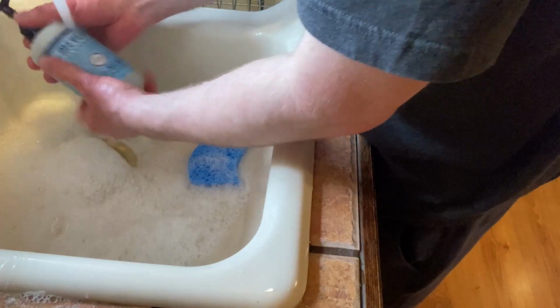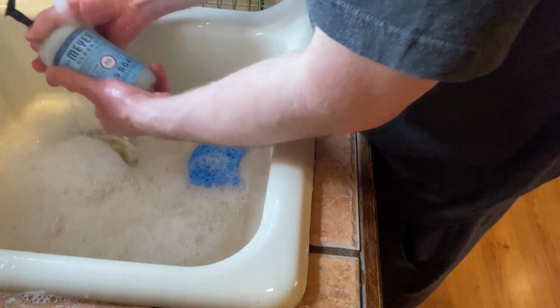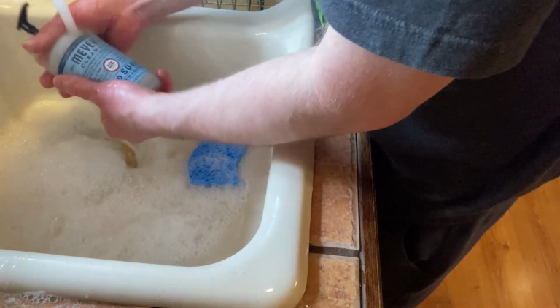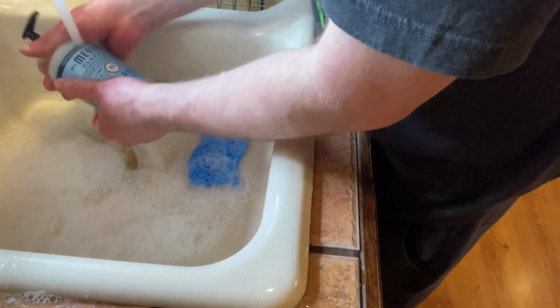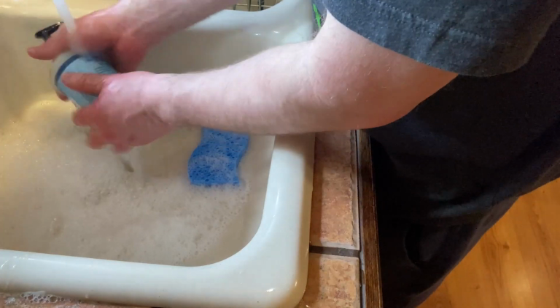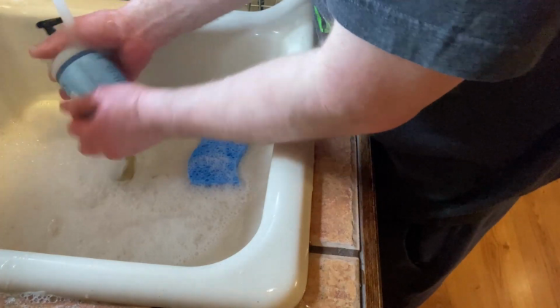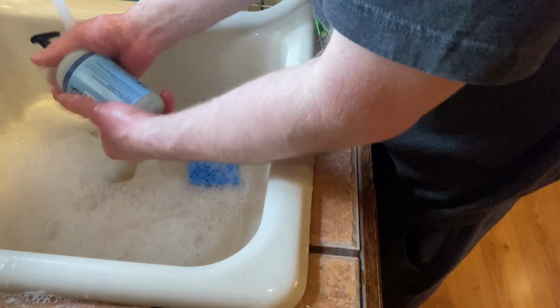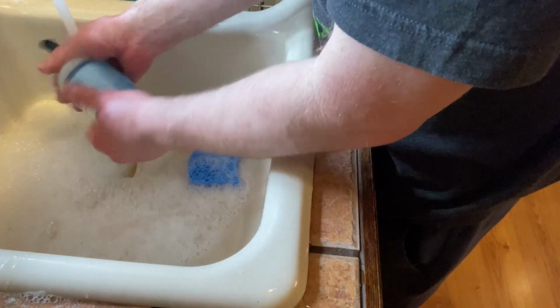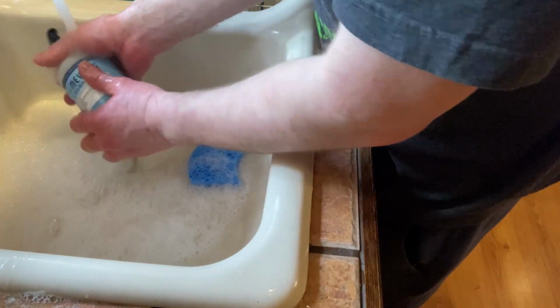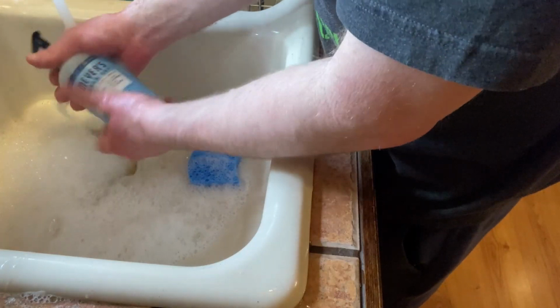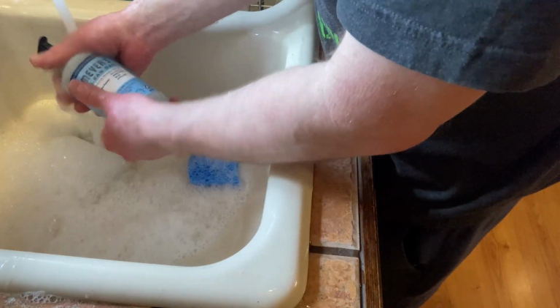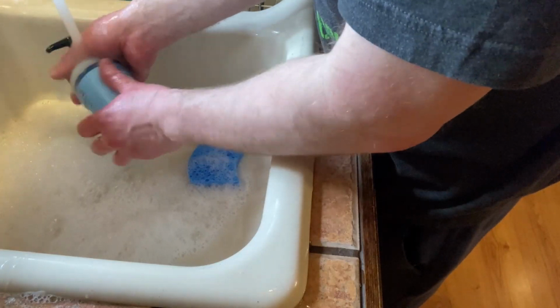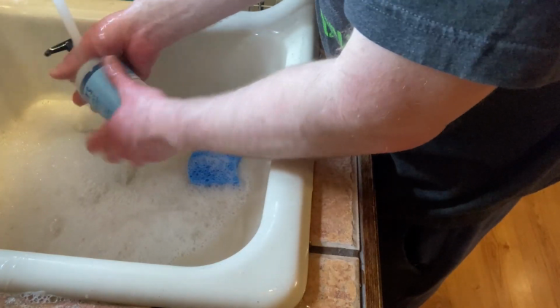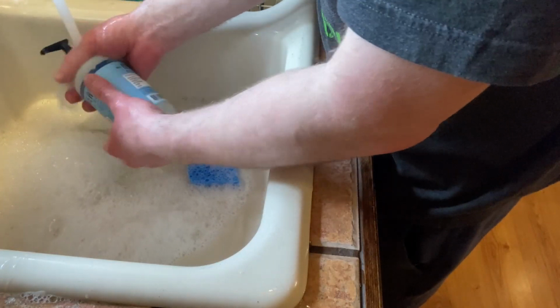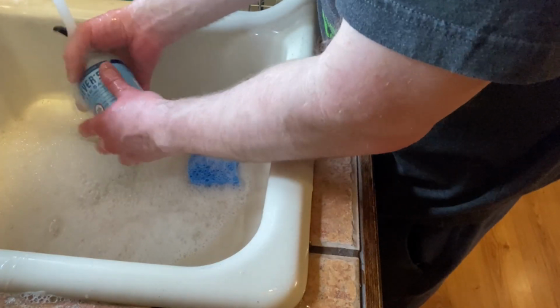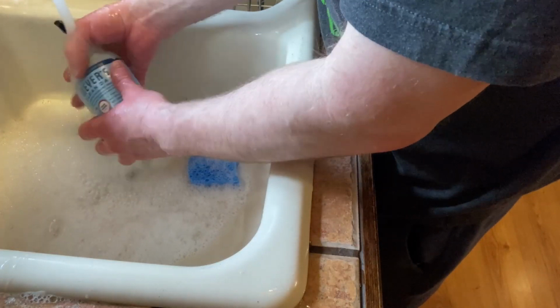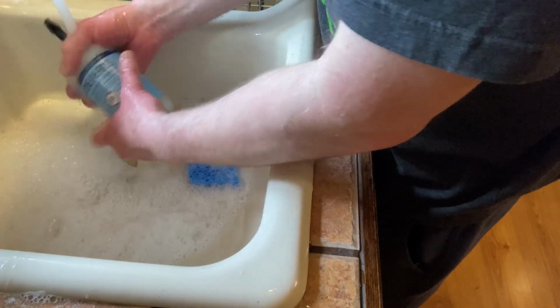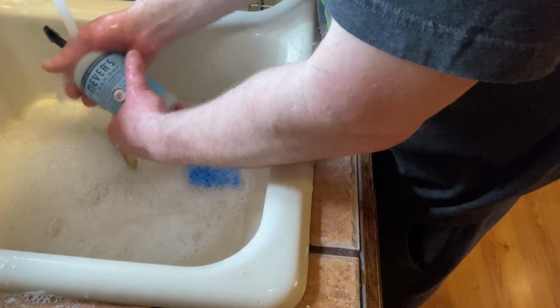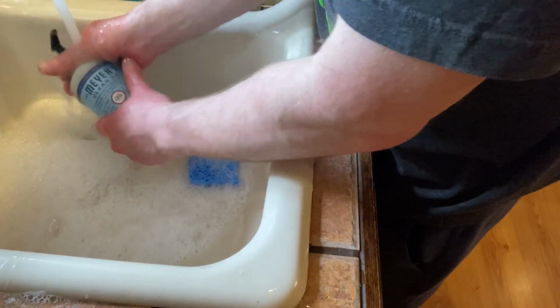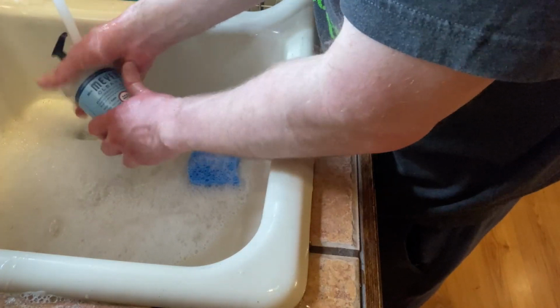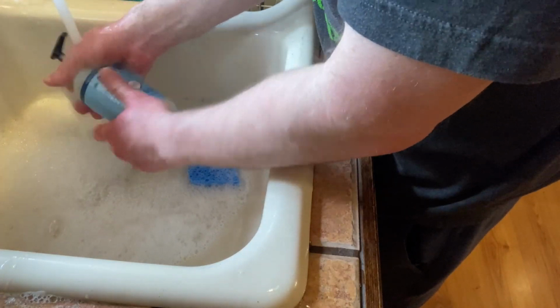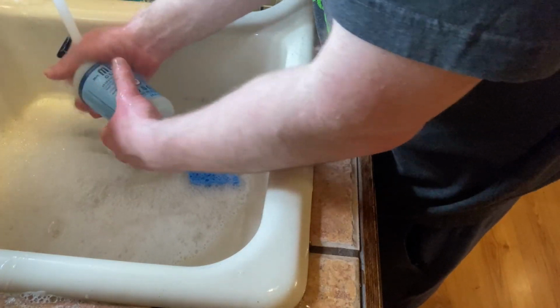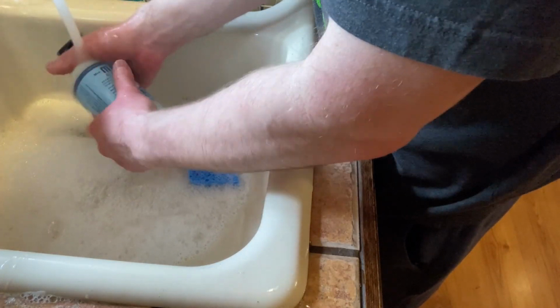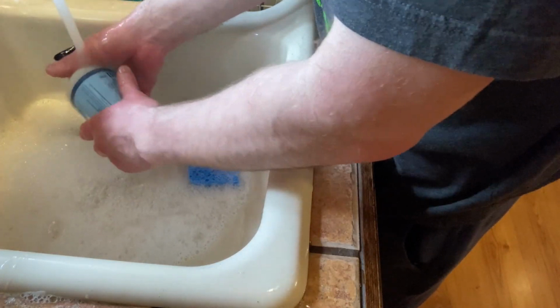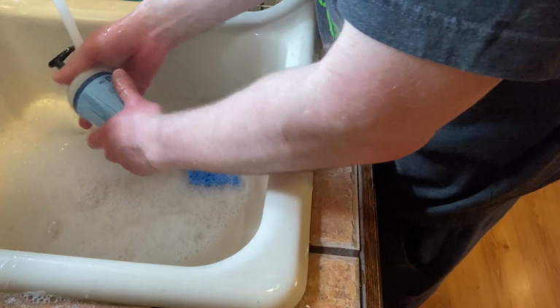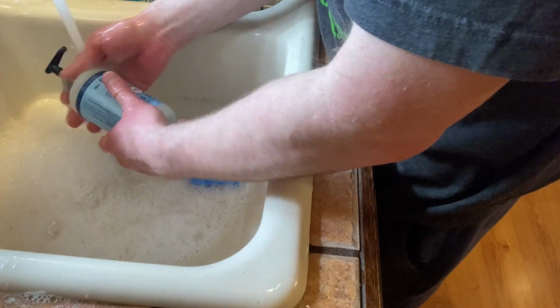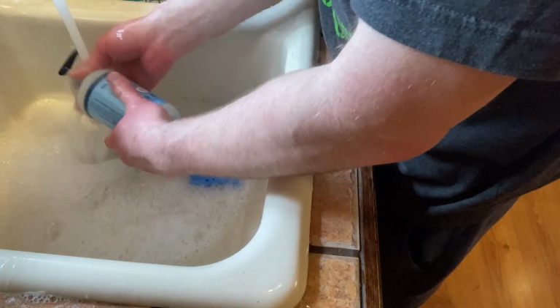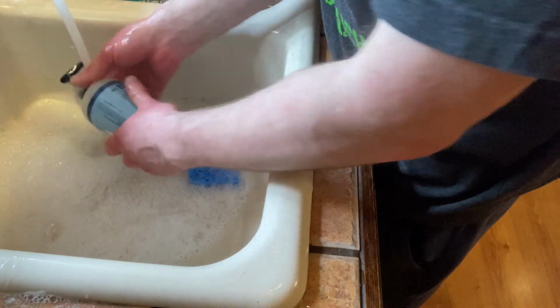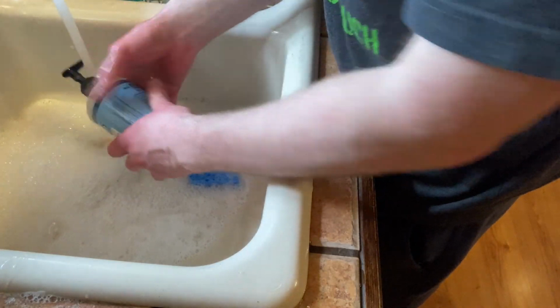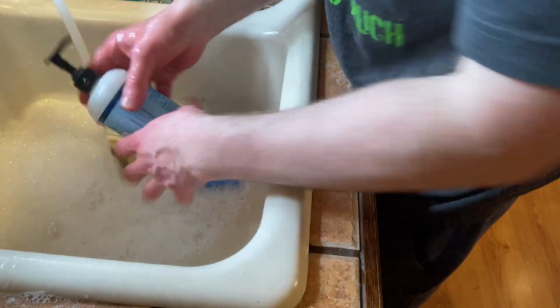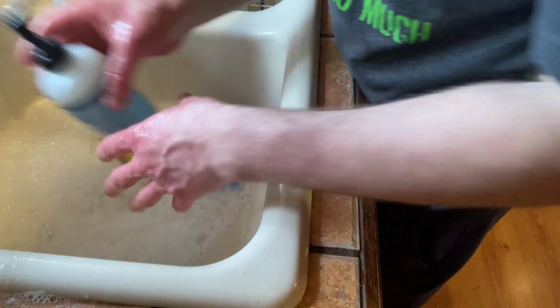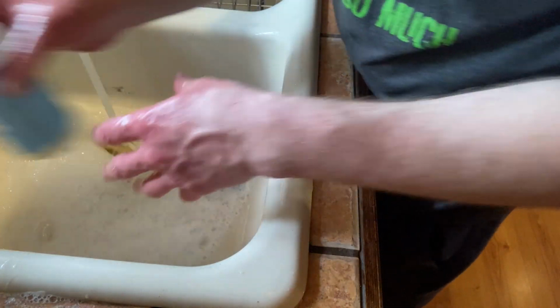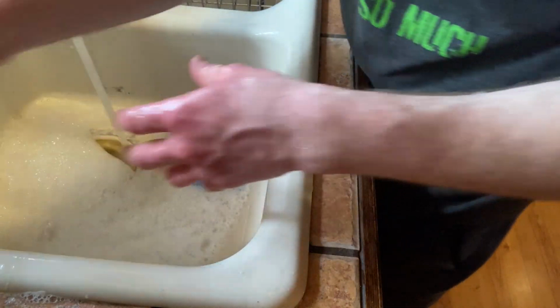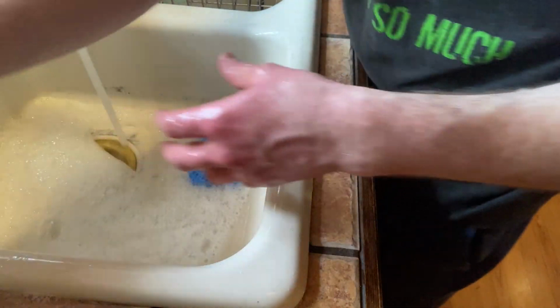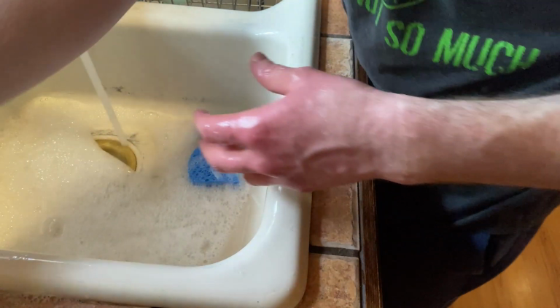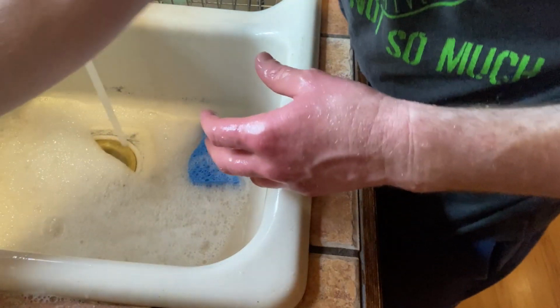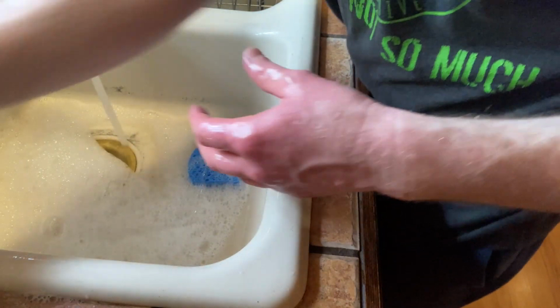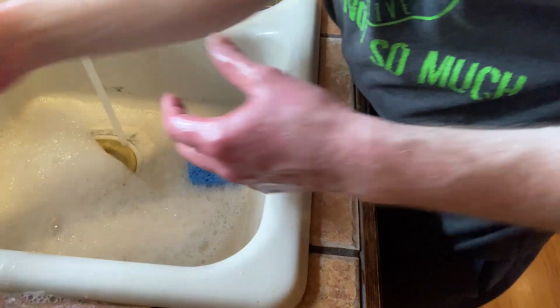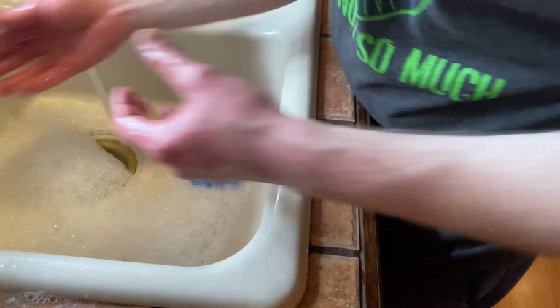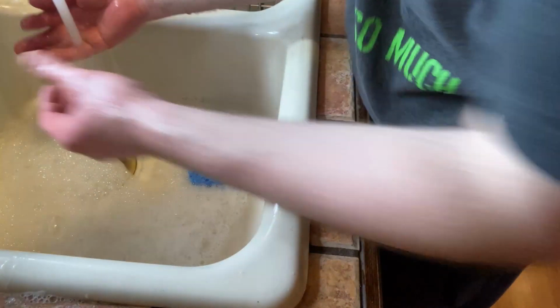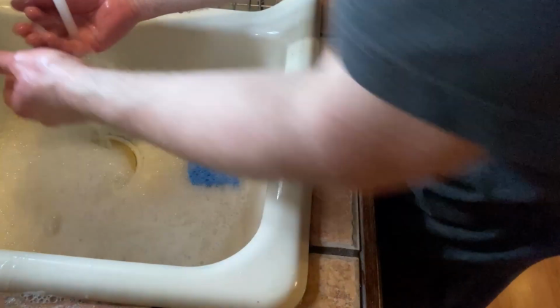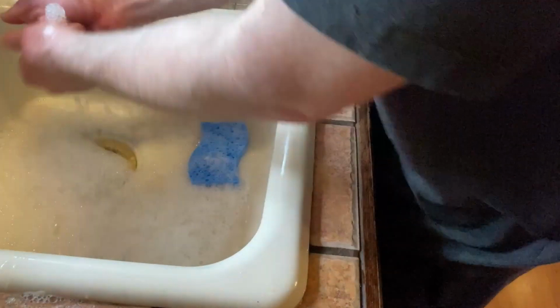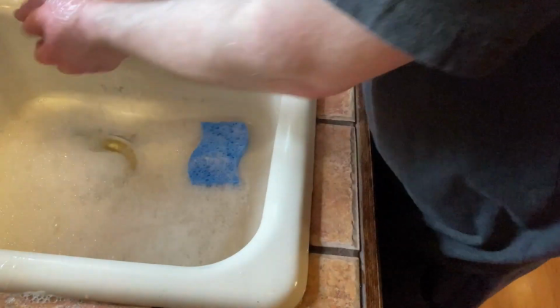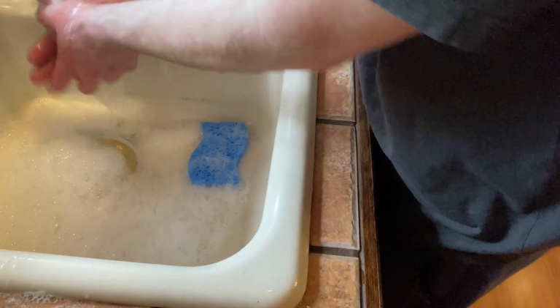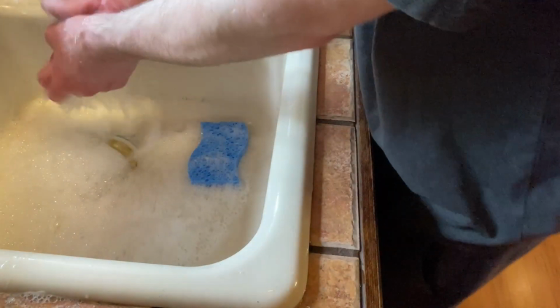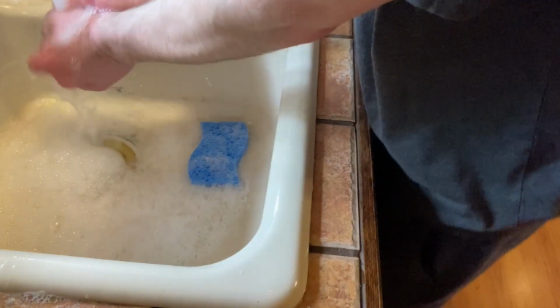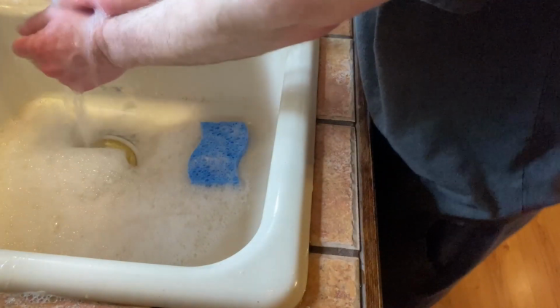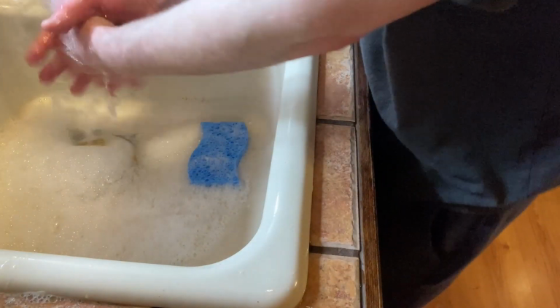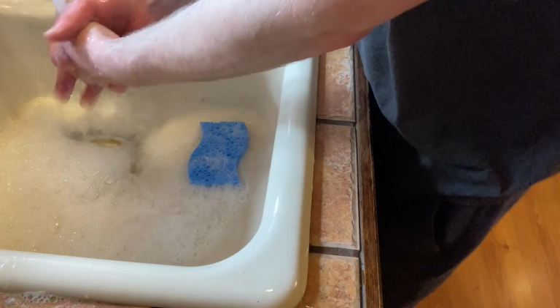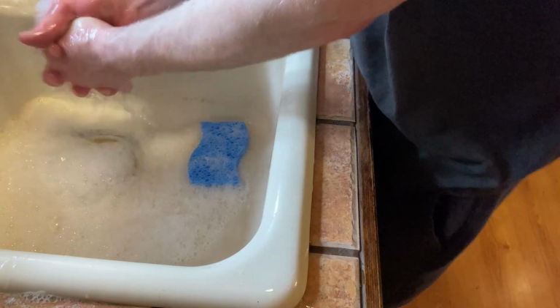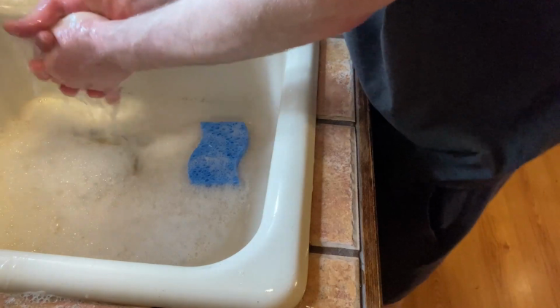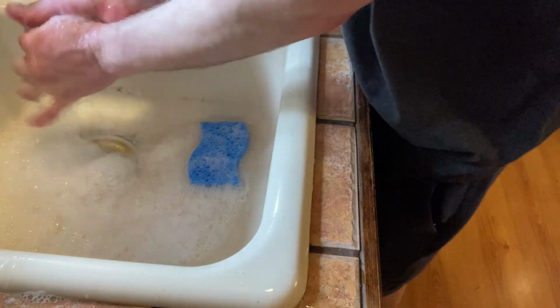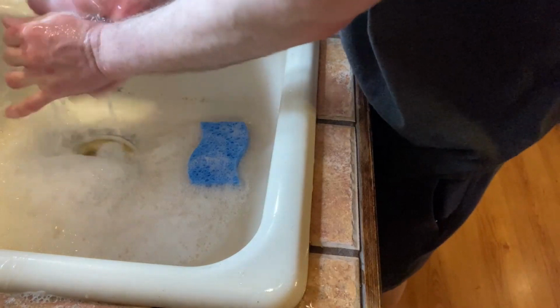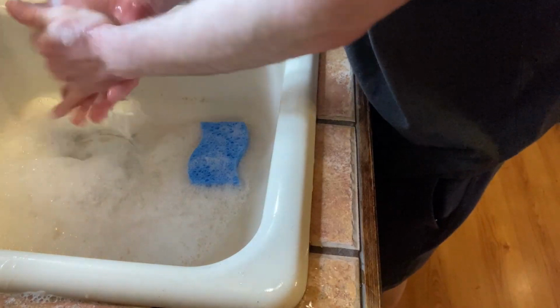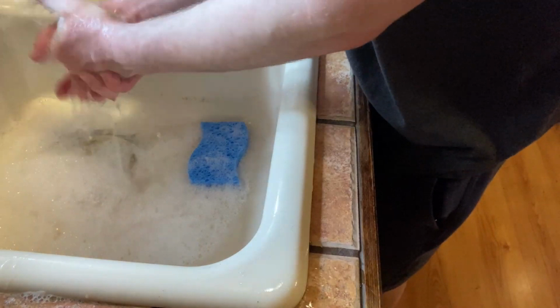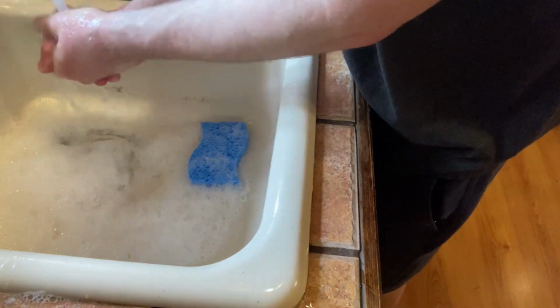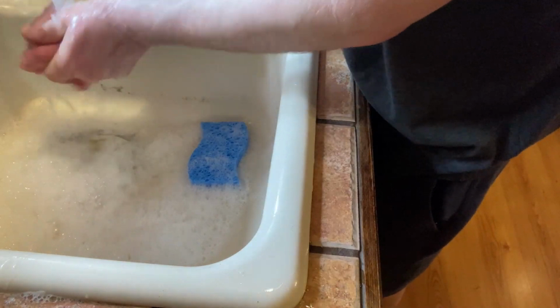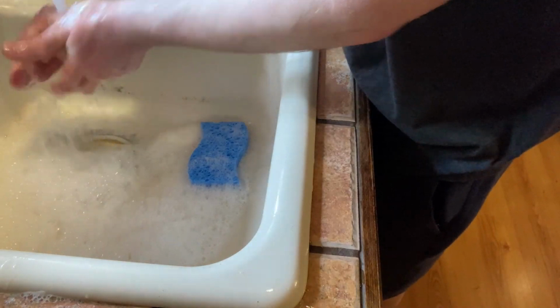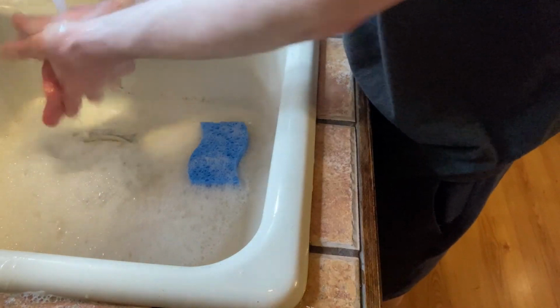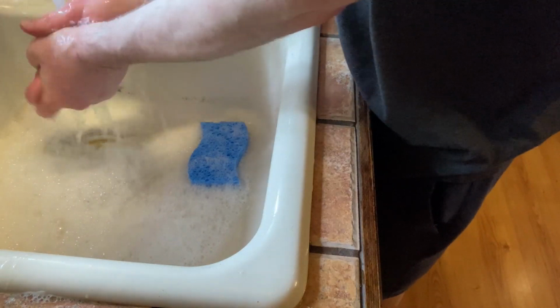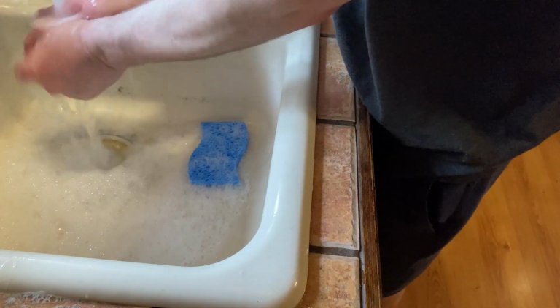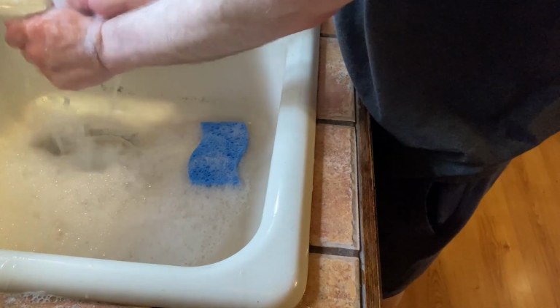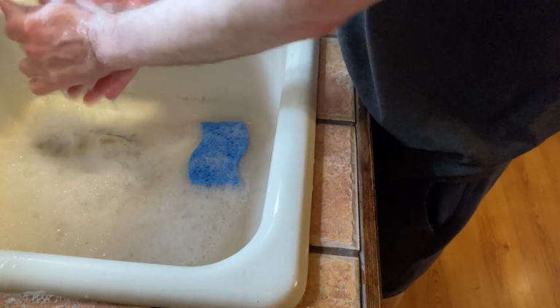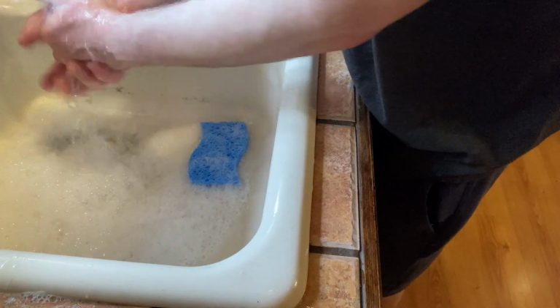I've got this hand soap here as well. Very nice. Yeah, pretty good — rinses off pretty well.